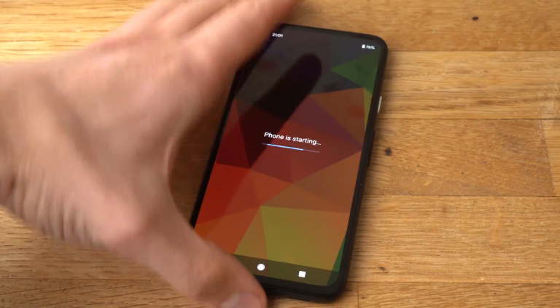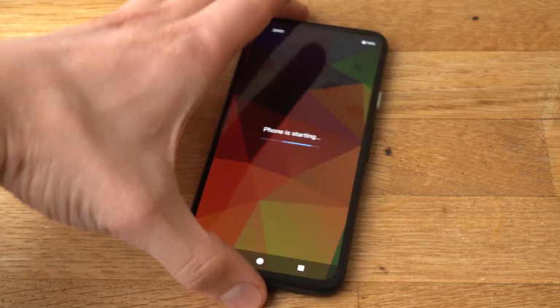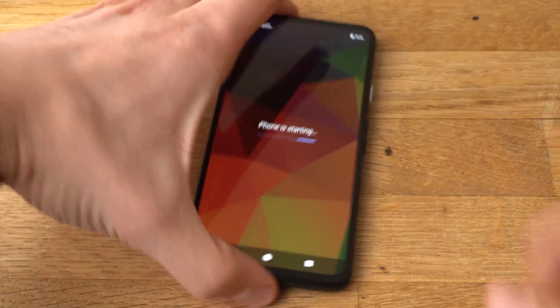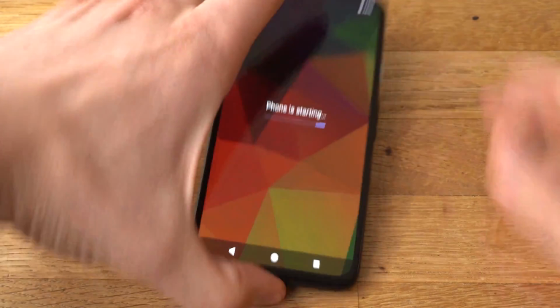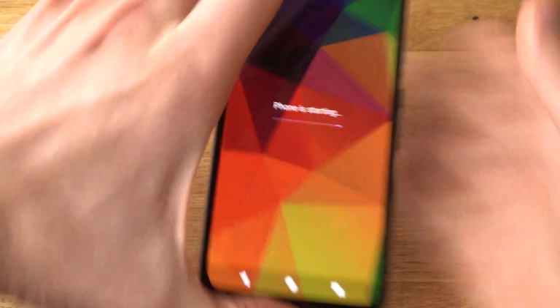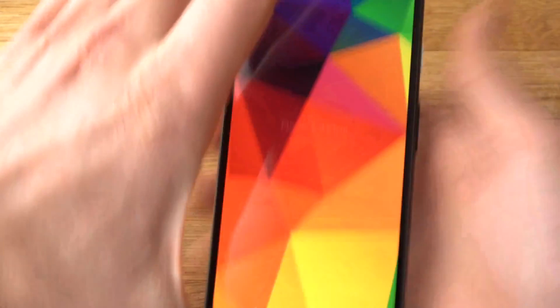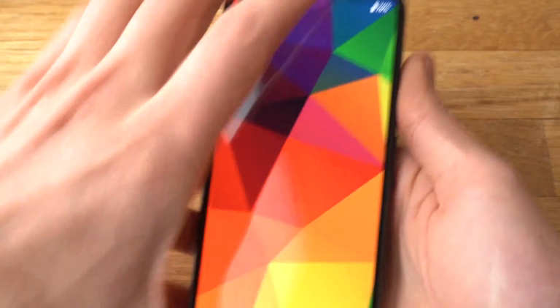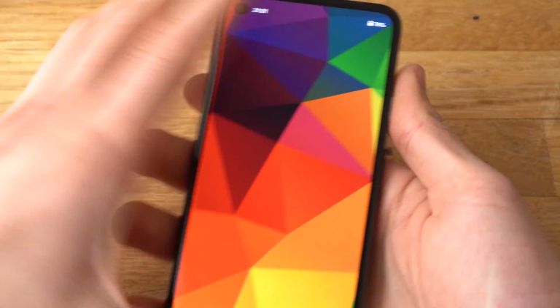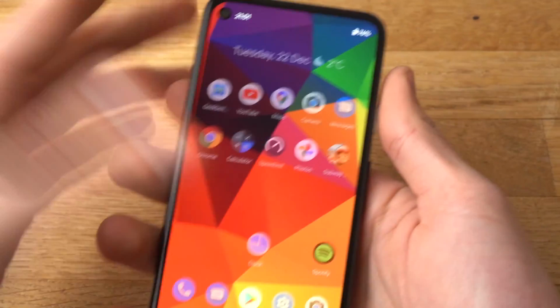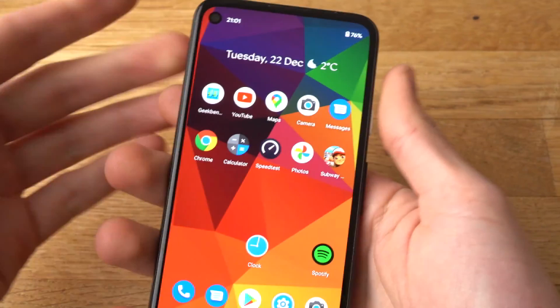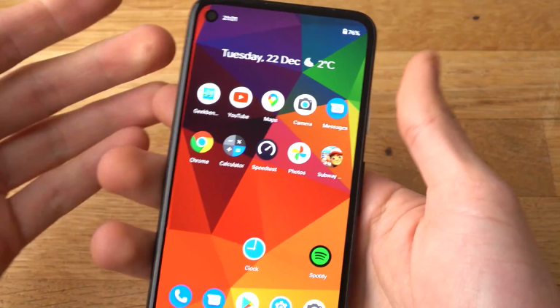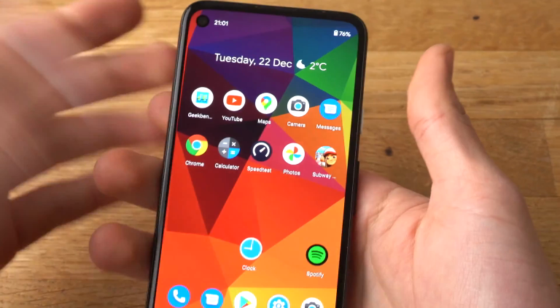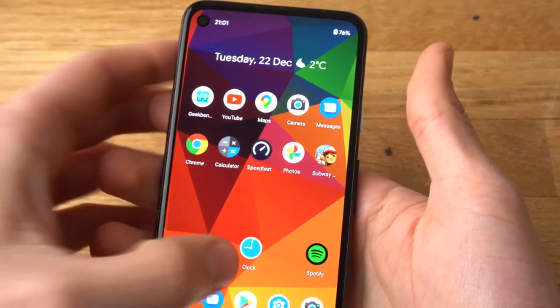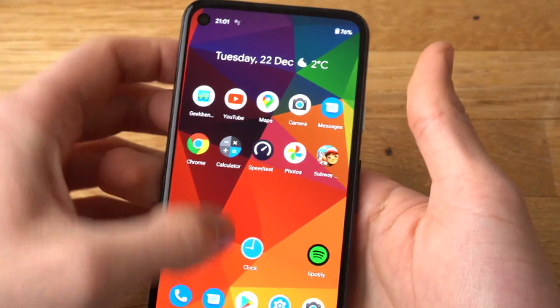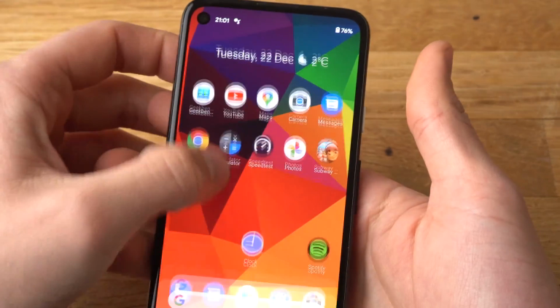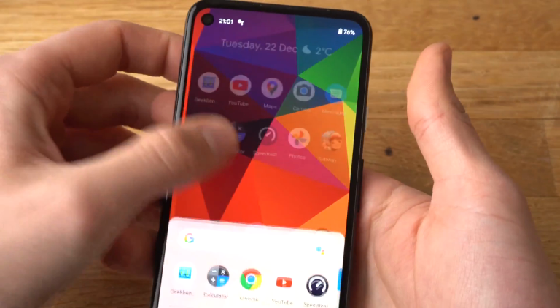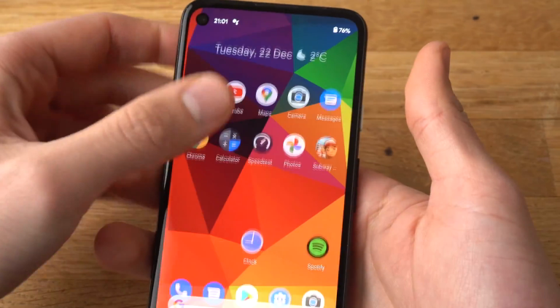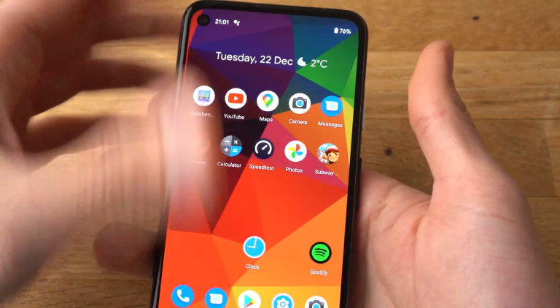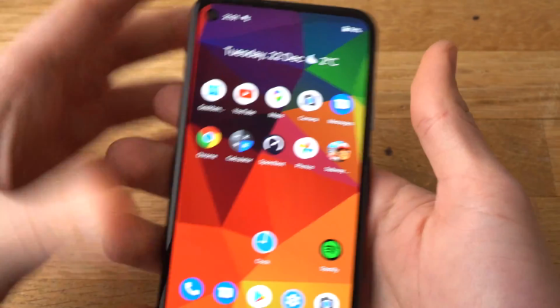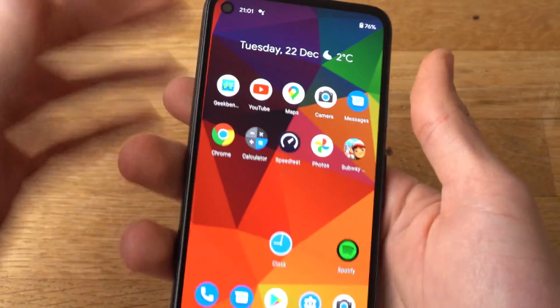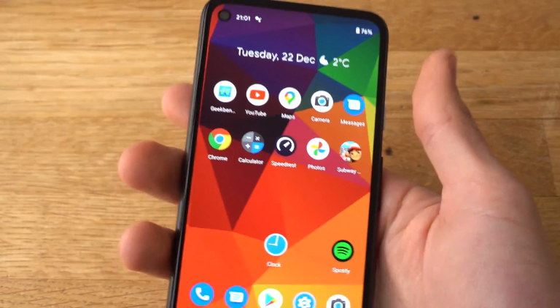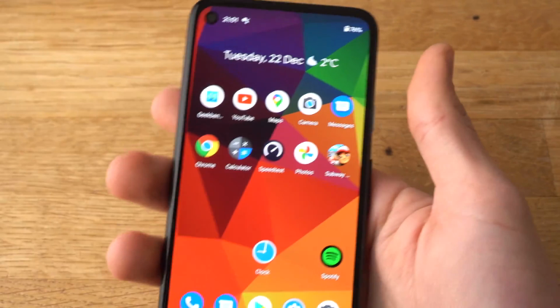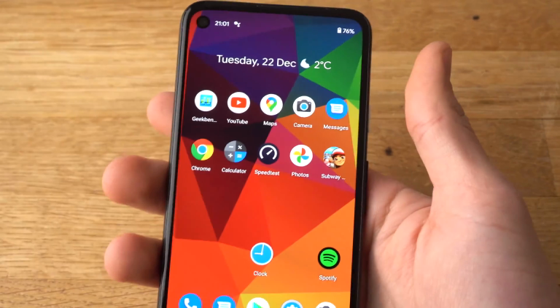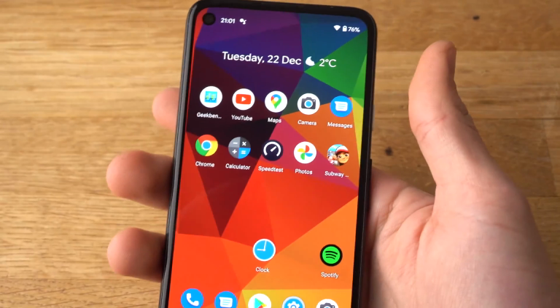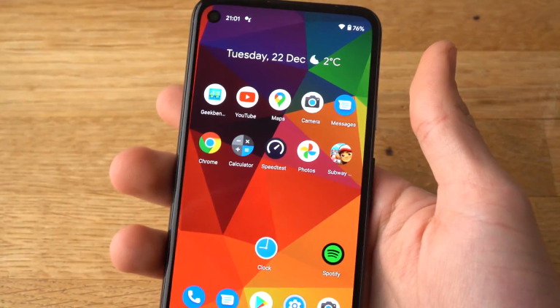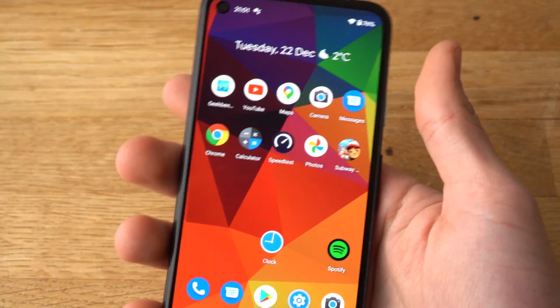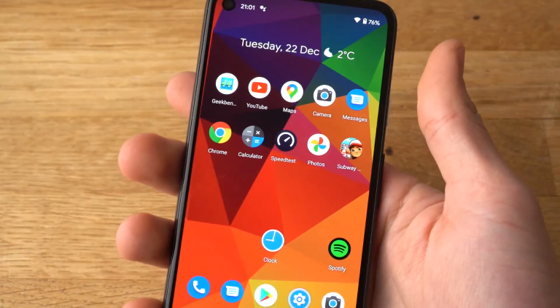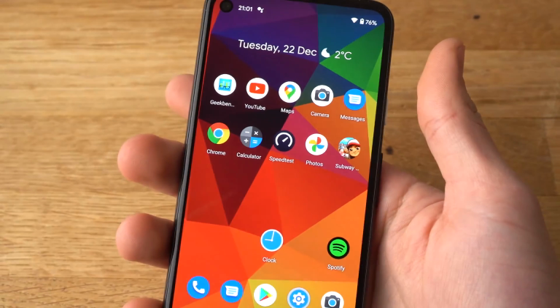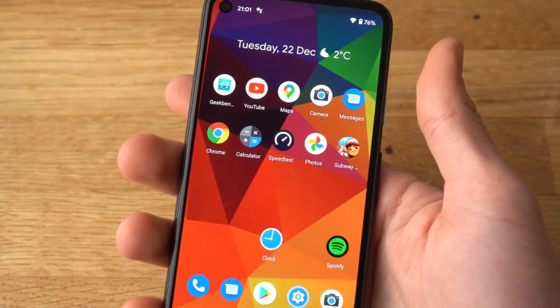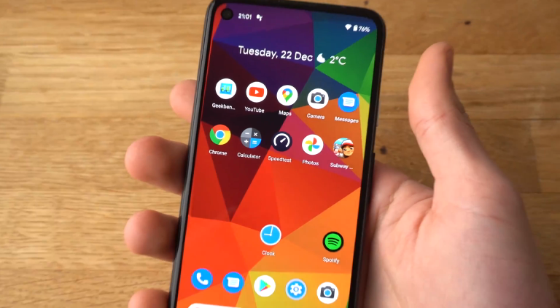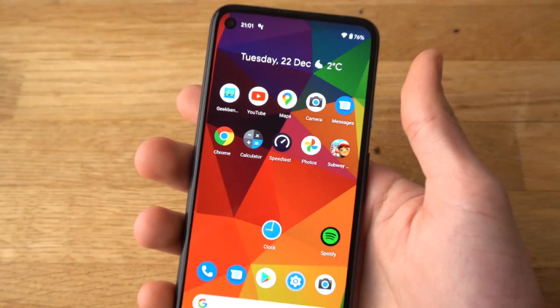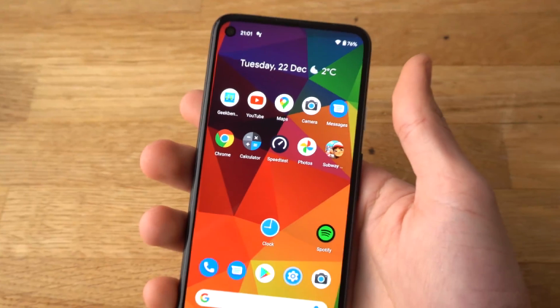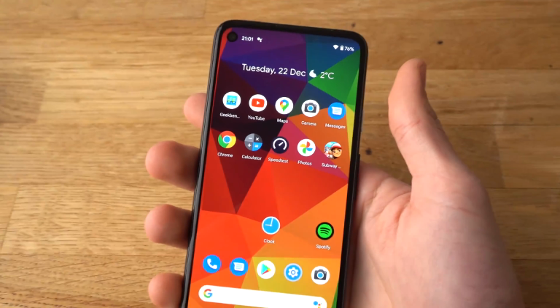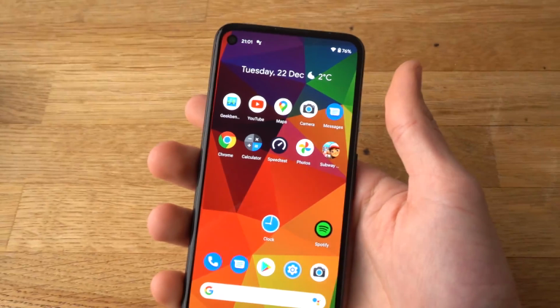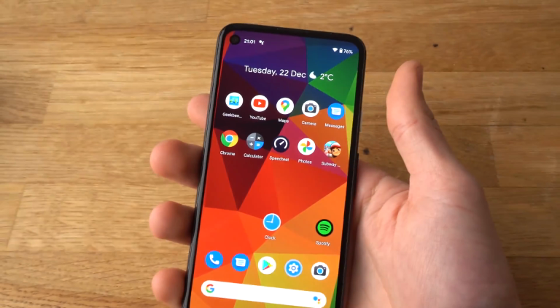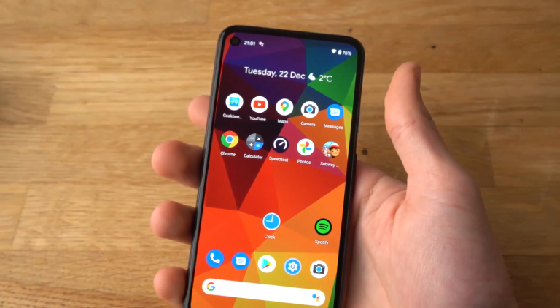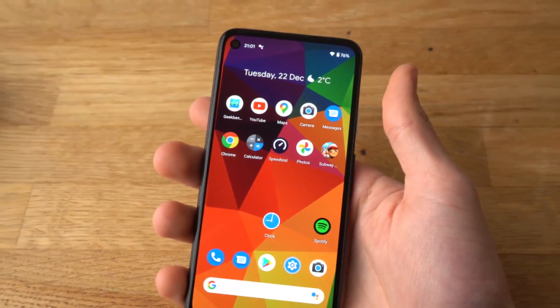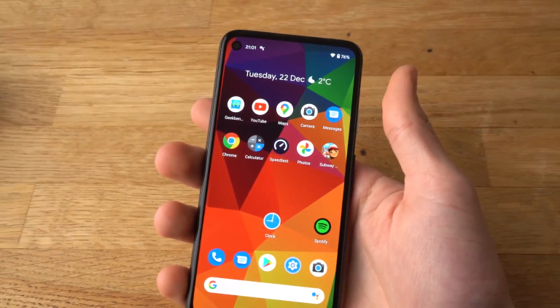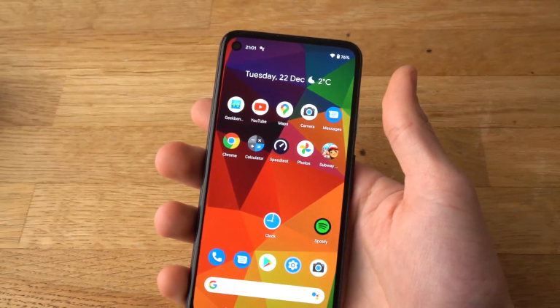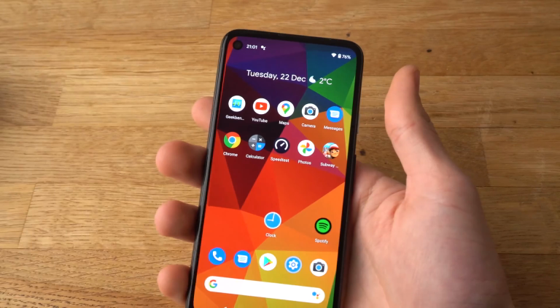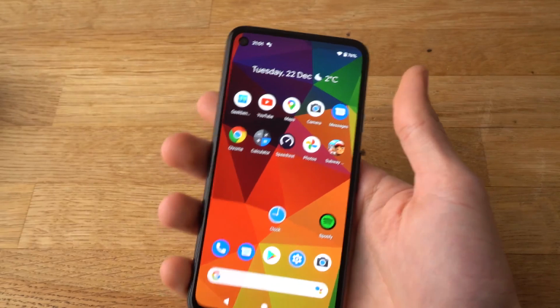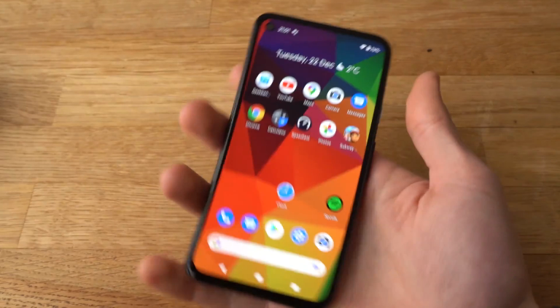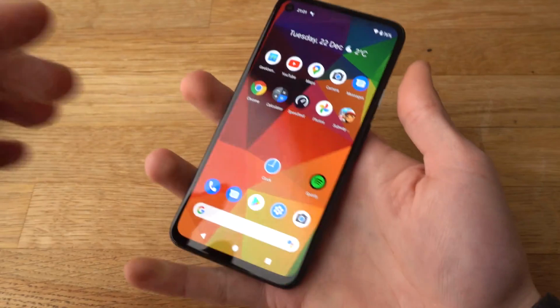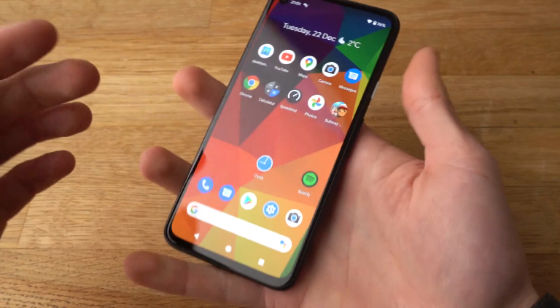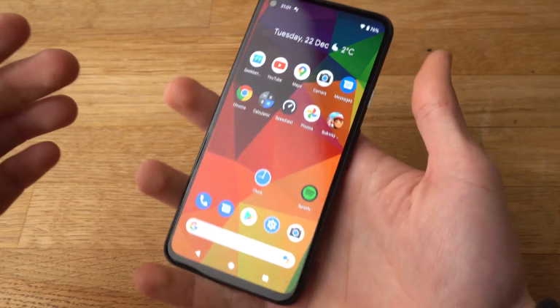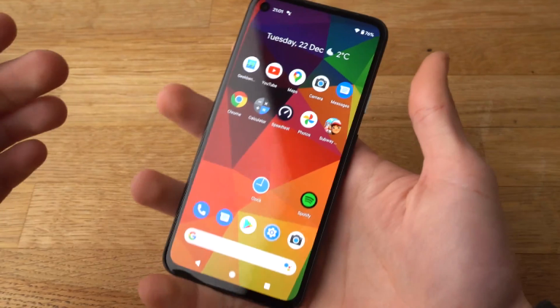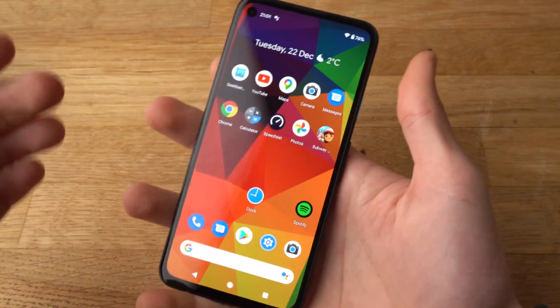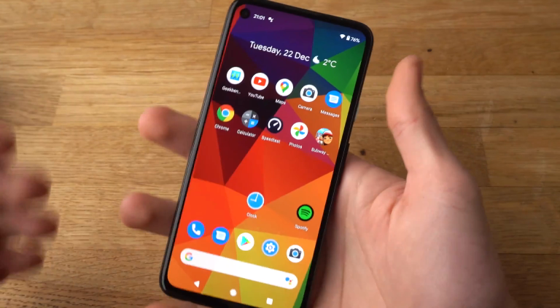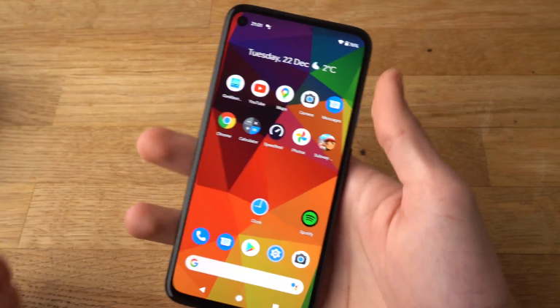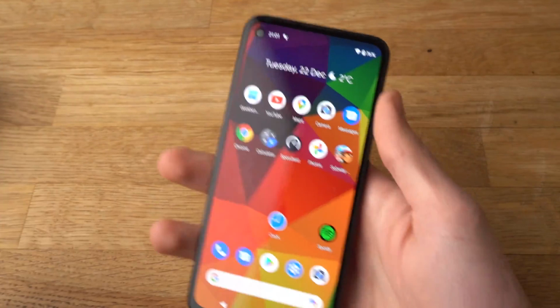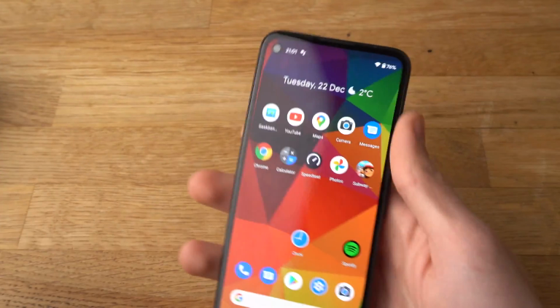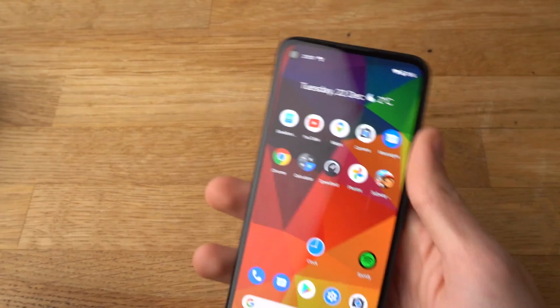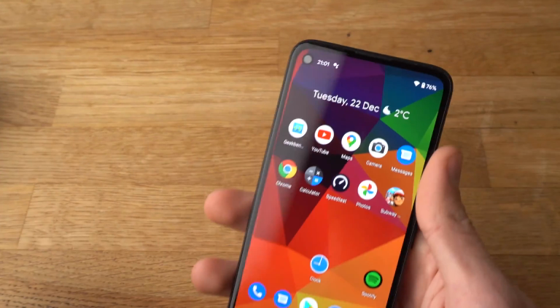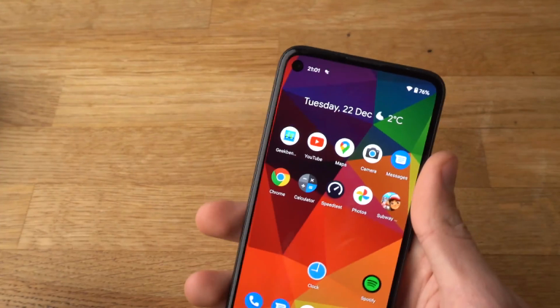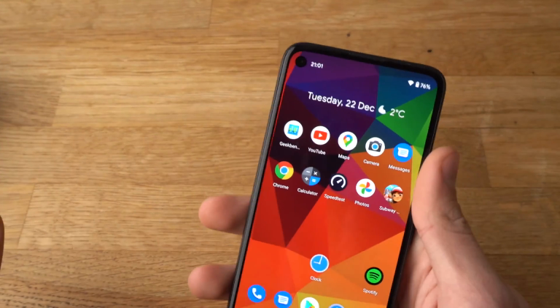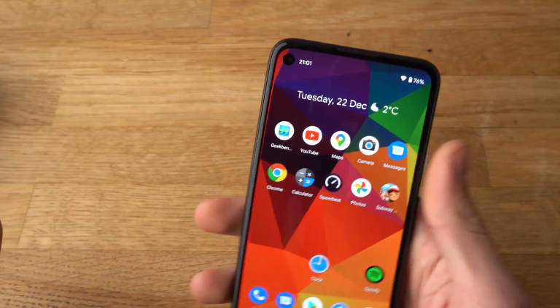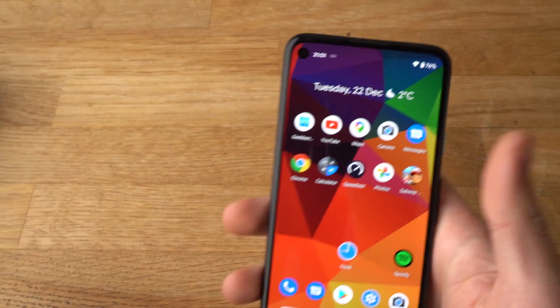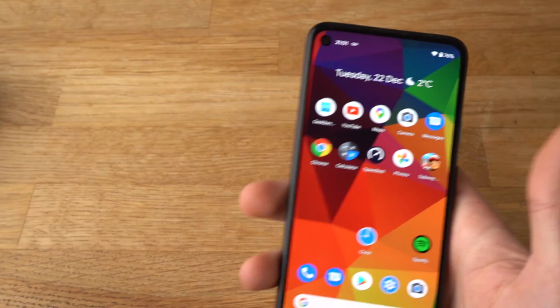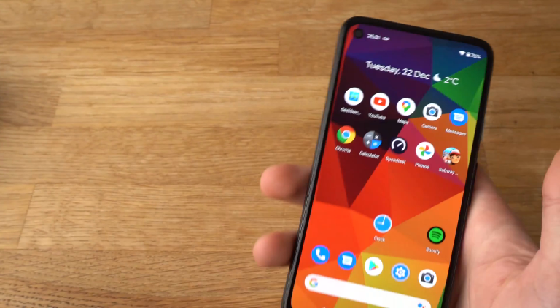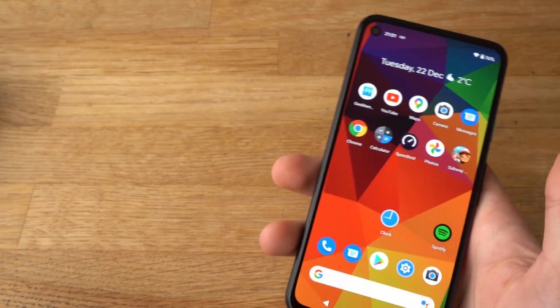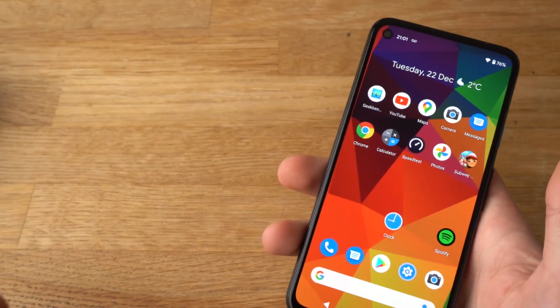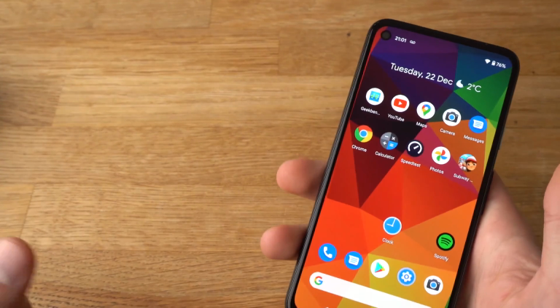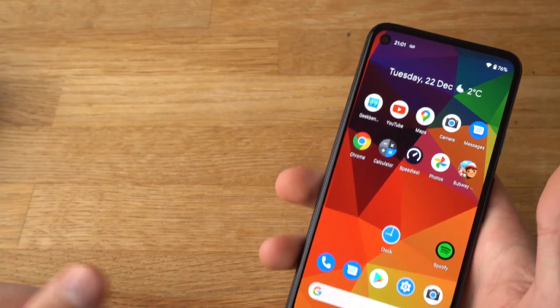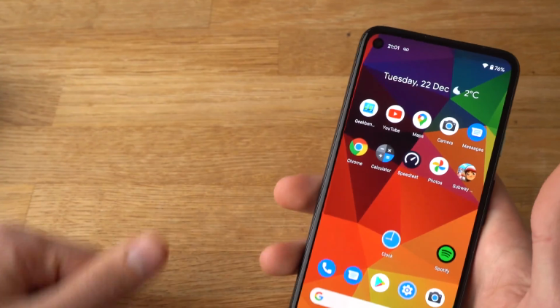The phone has started and everything is back to normal now.